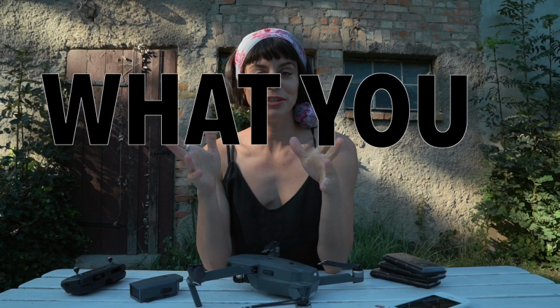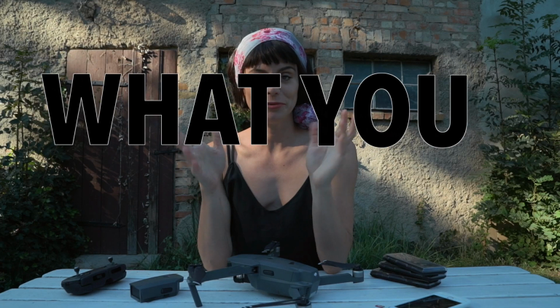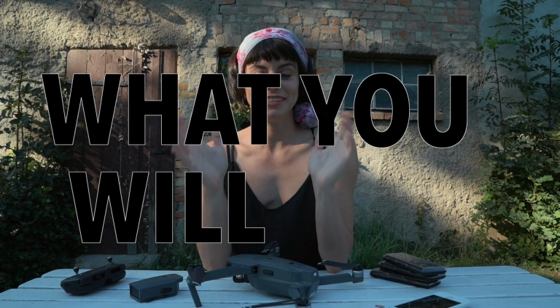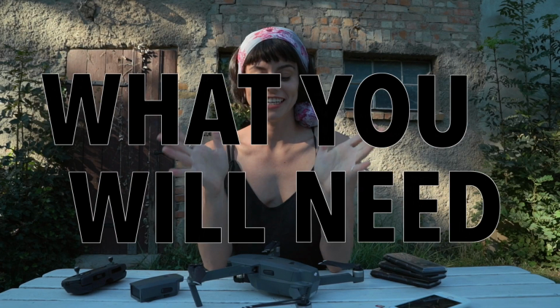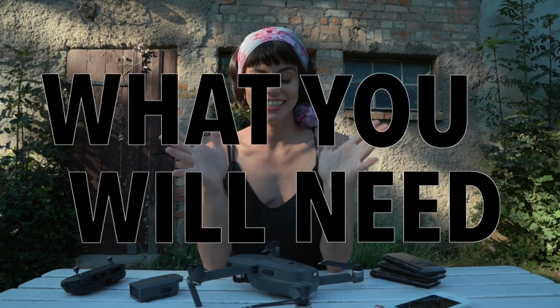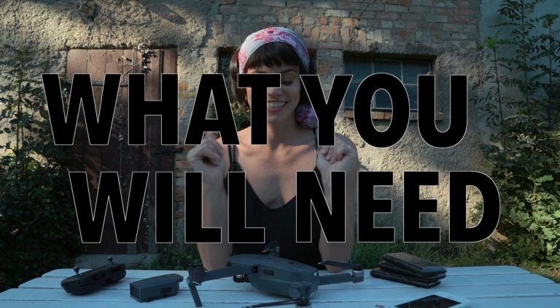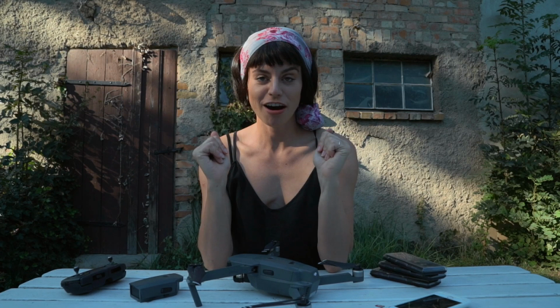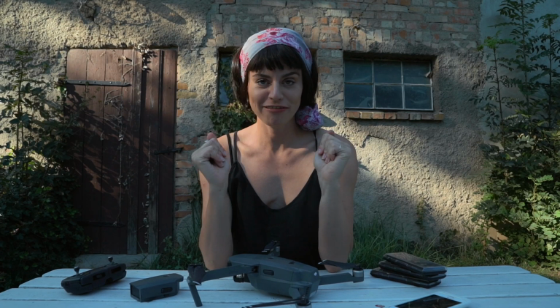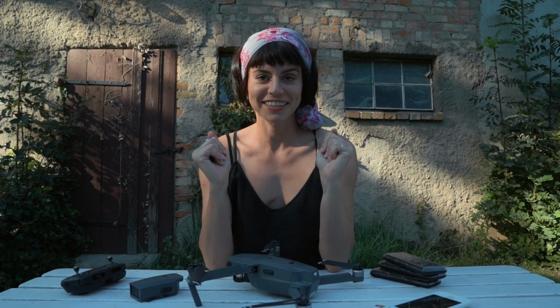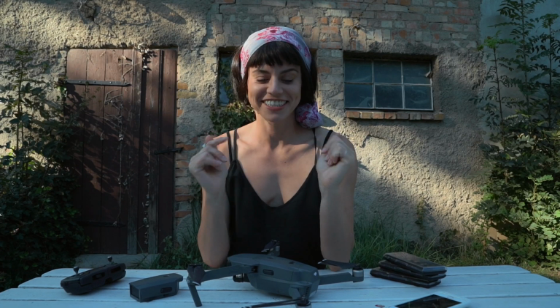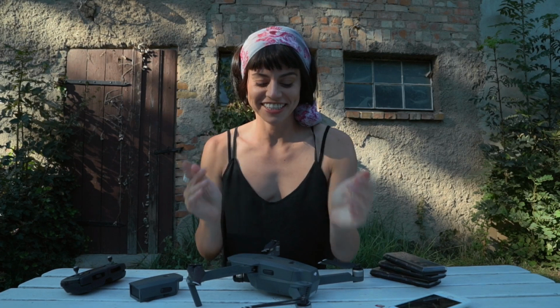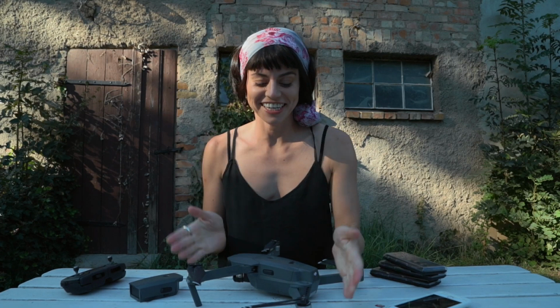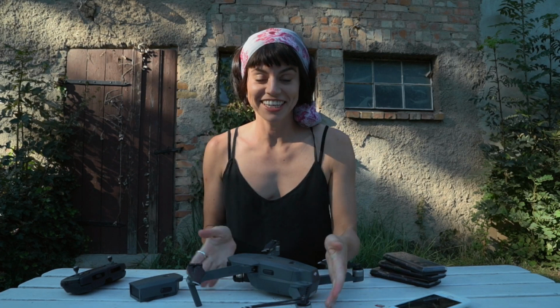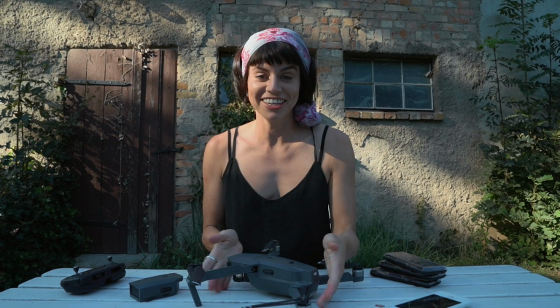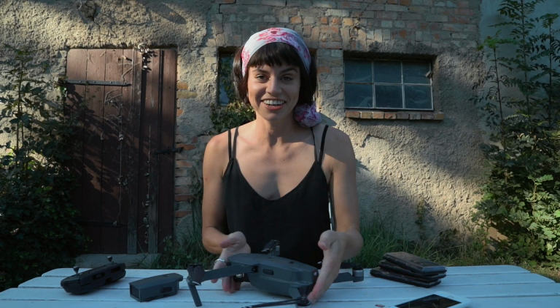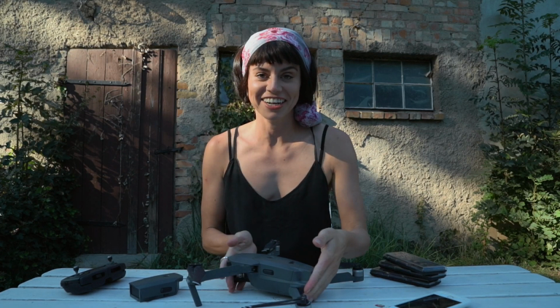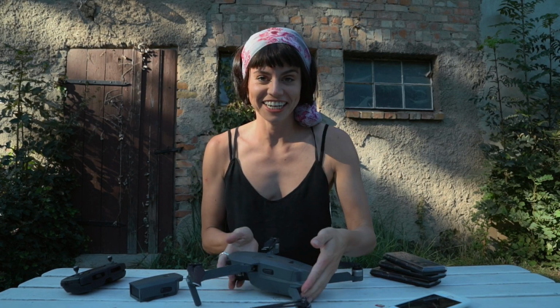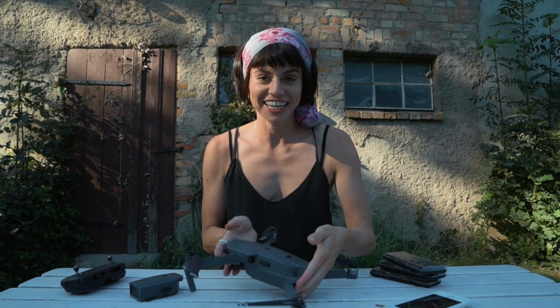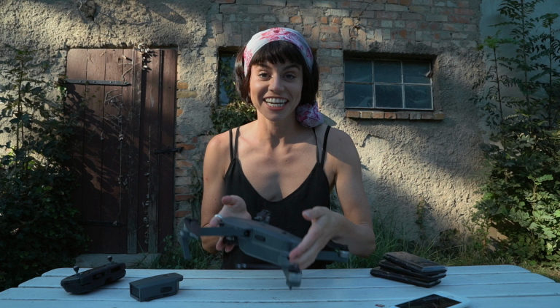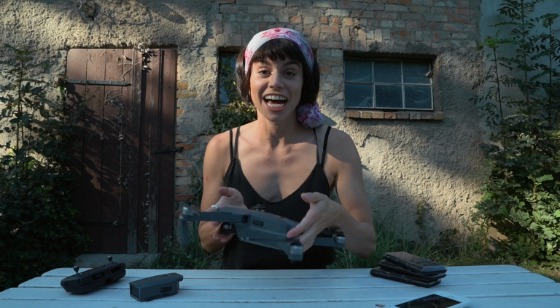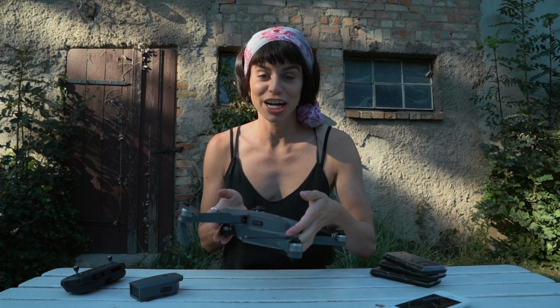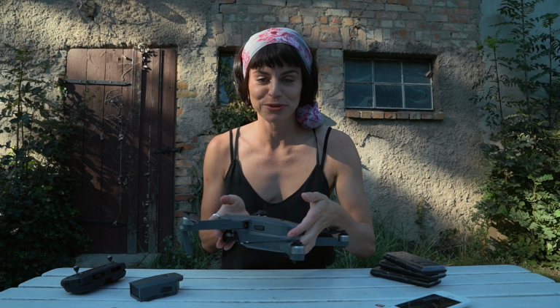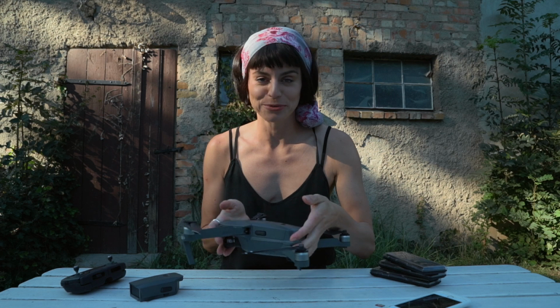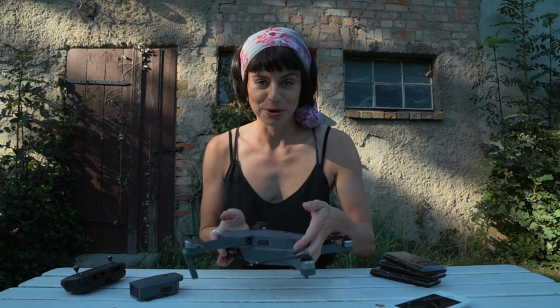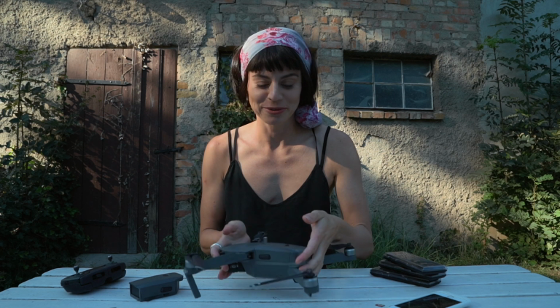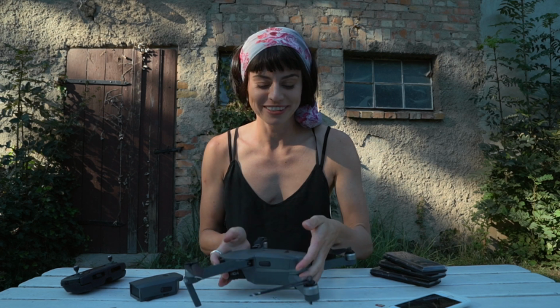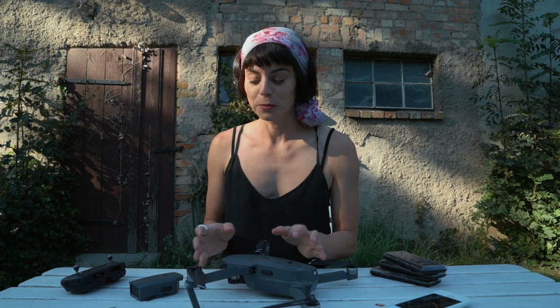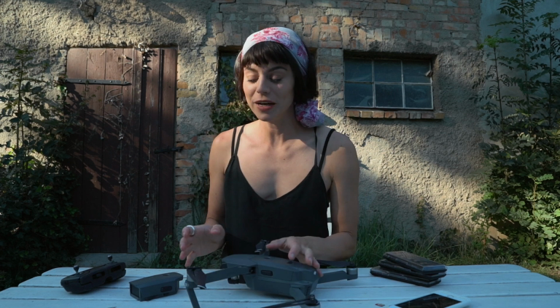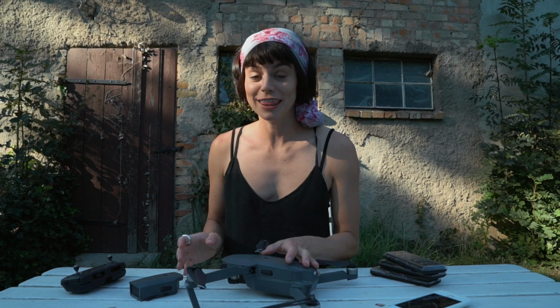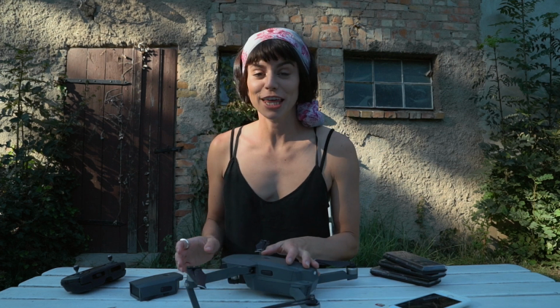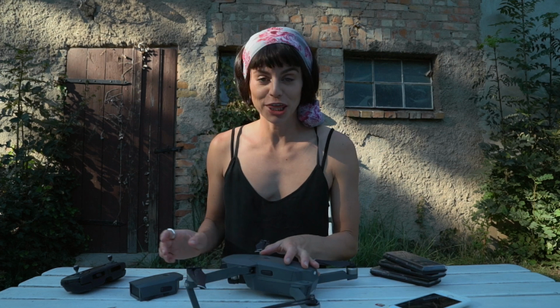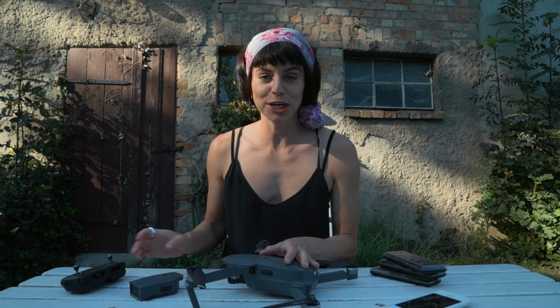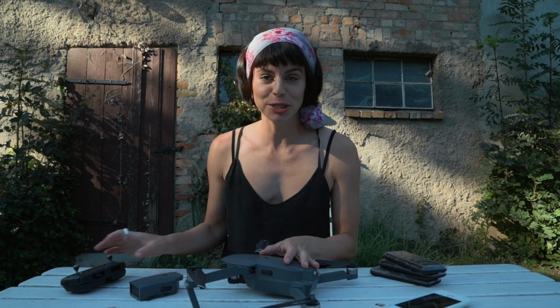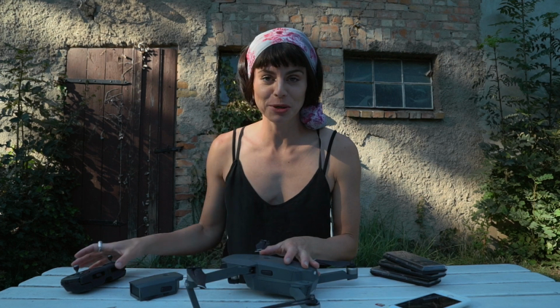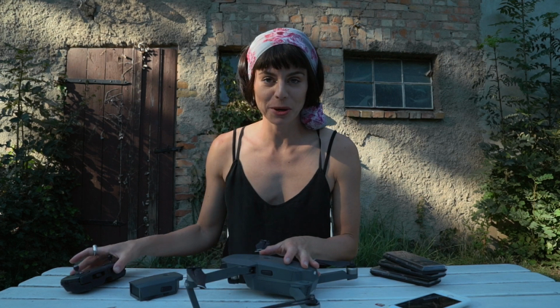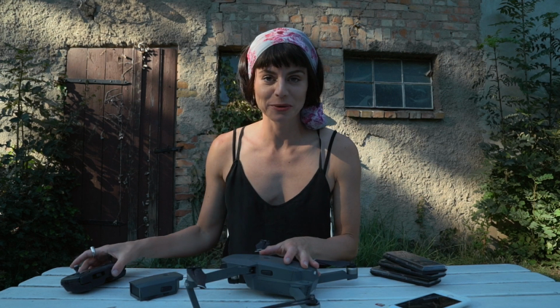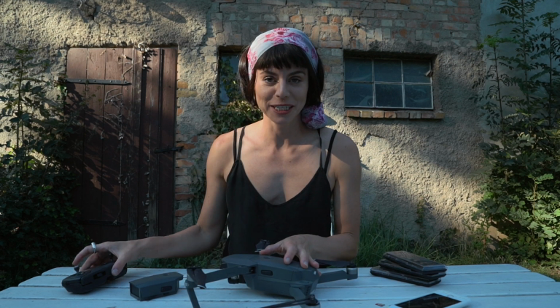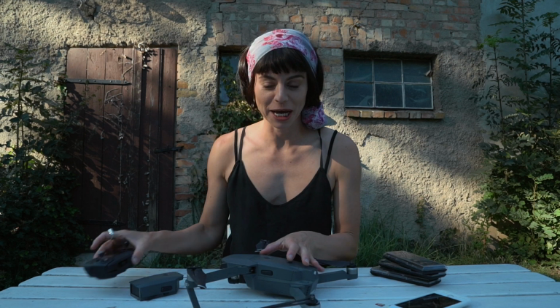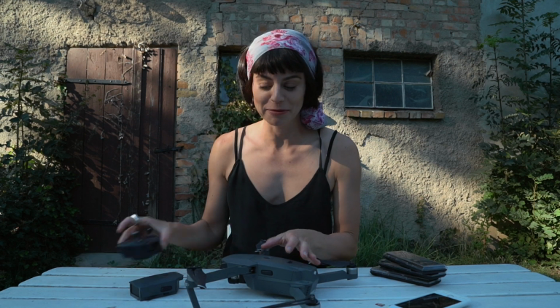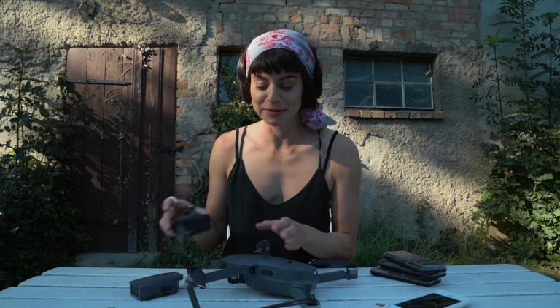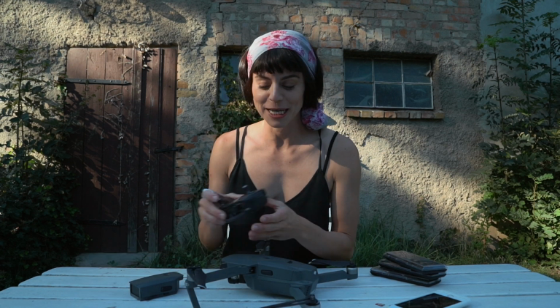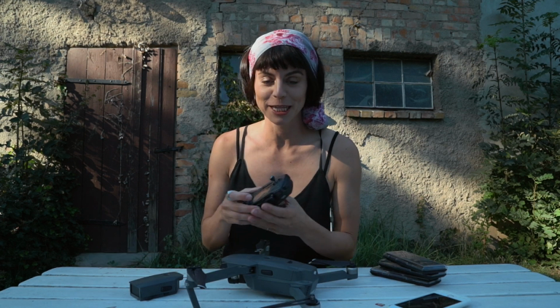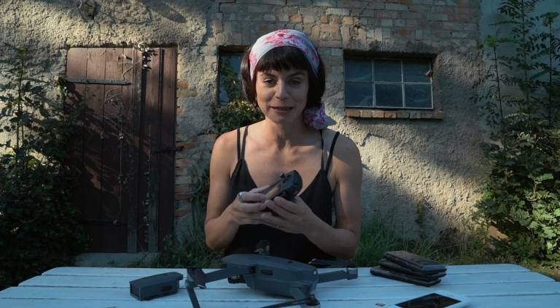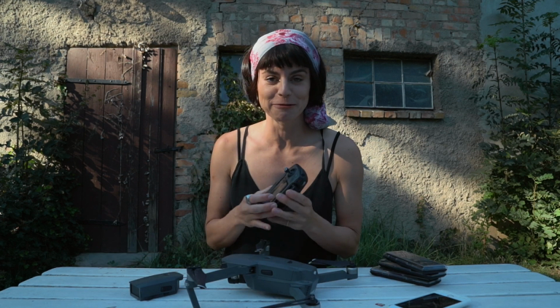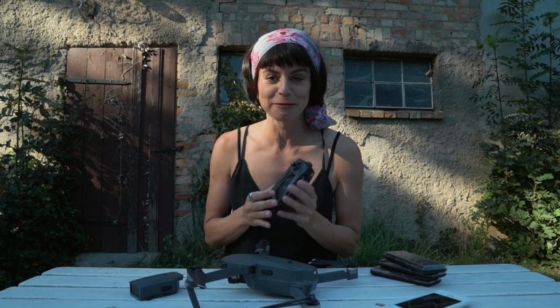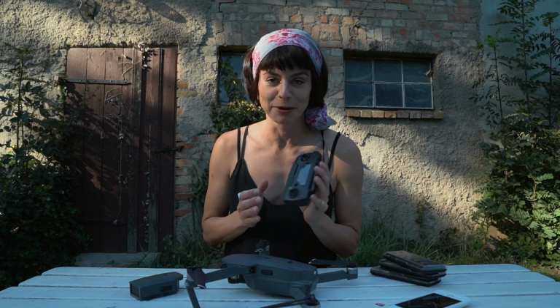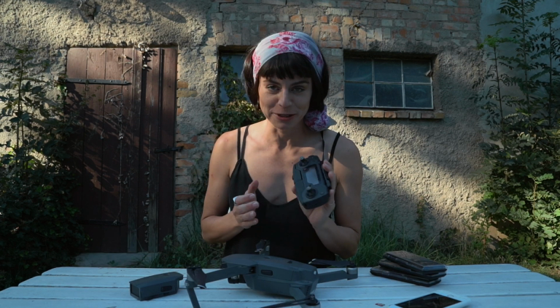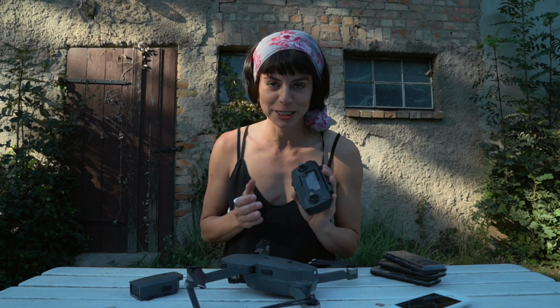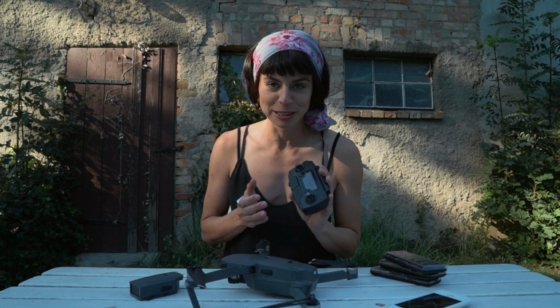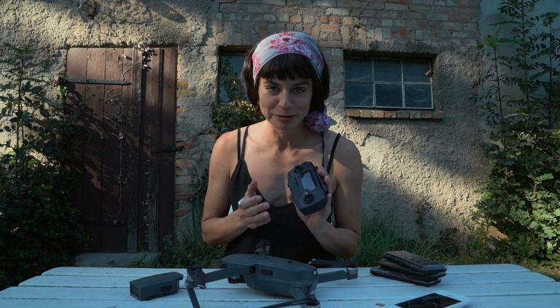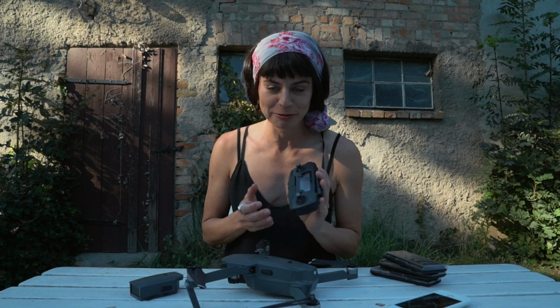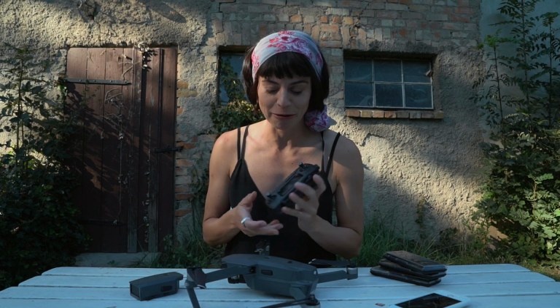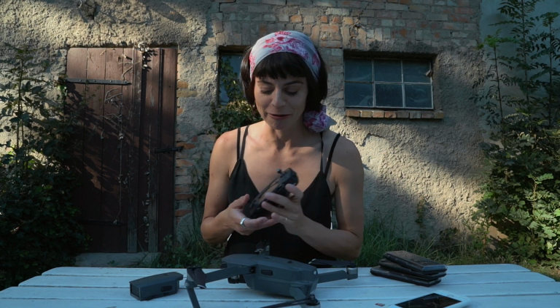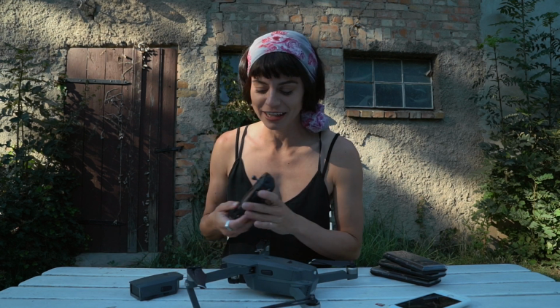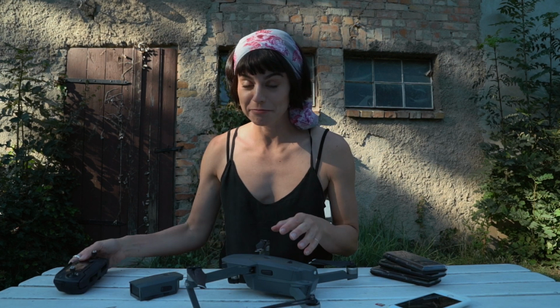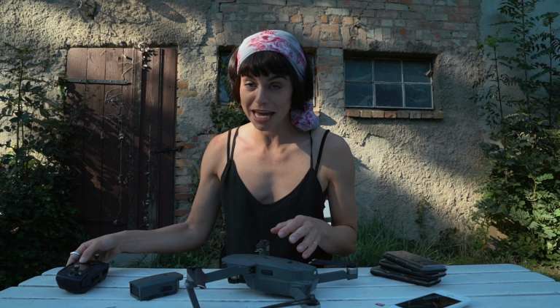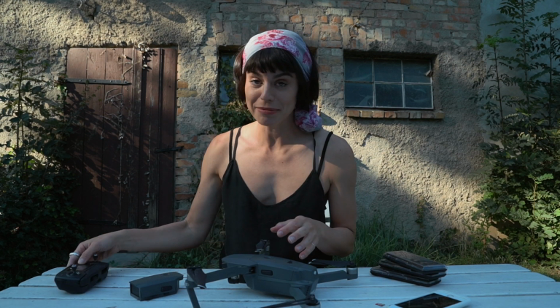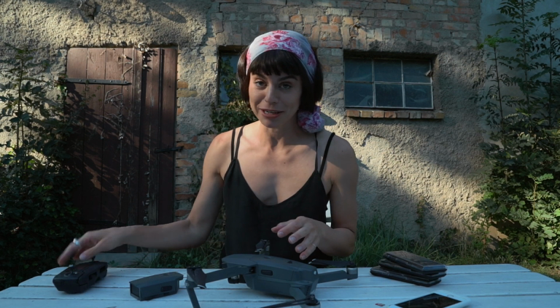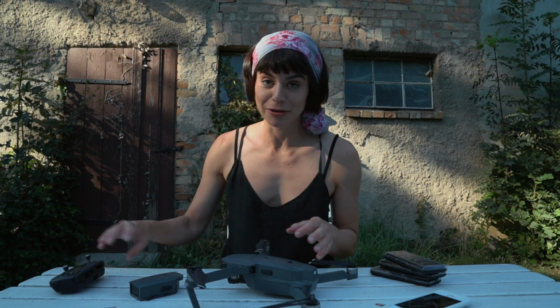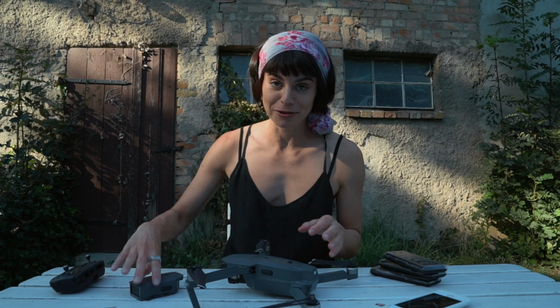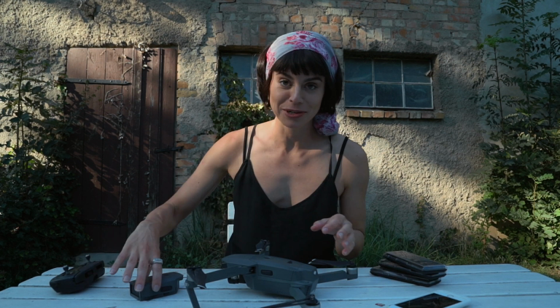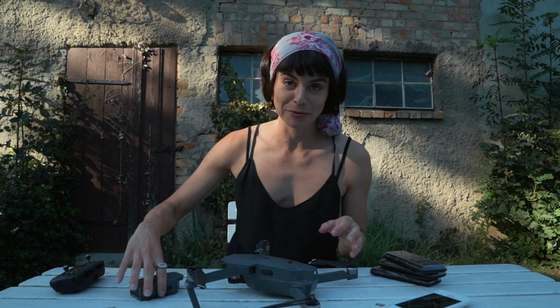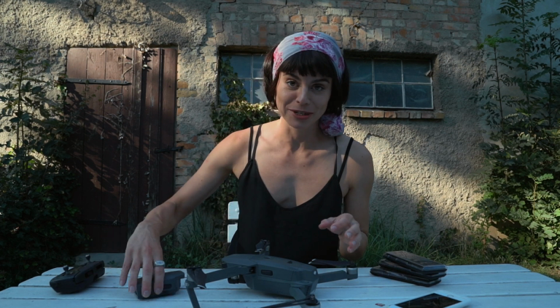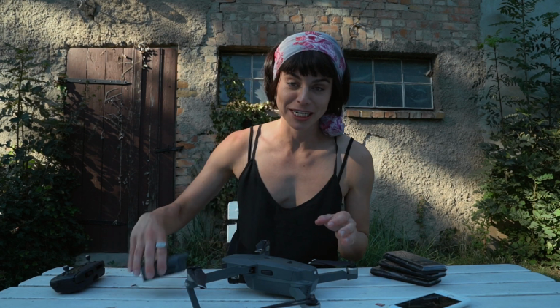What you will need: obviously you're going to need a drone, with the drone comes the remote control, and maybe you'll also want a spare battery.